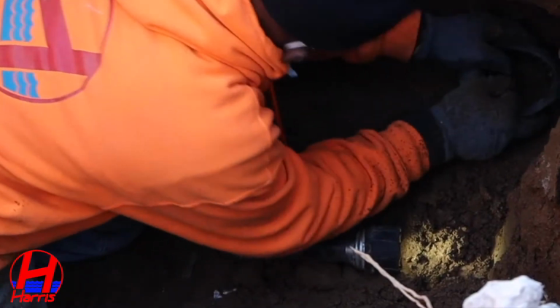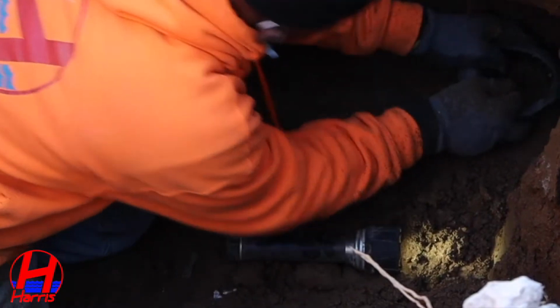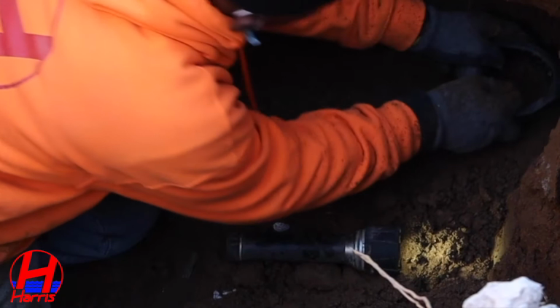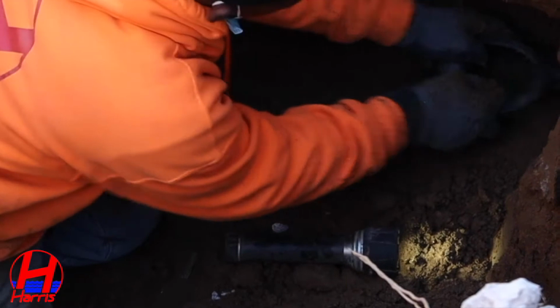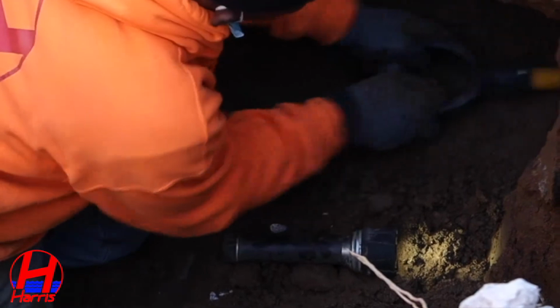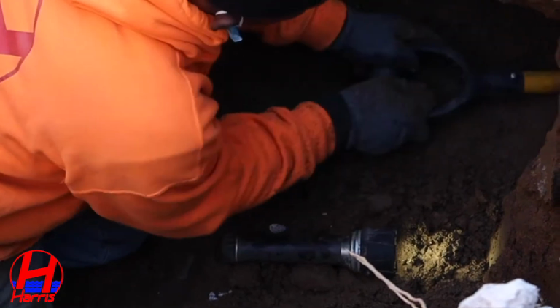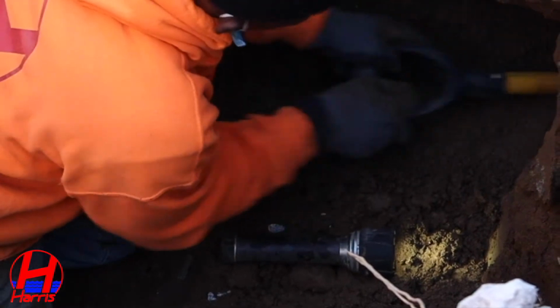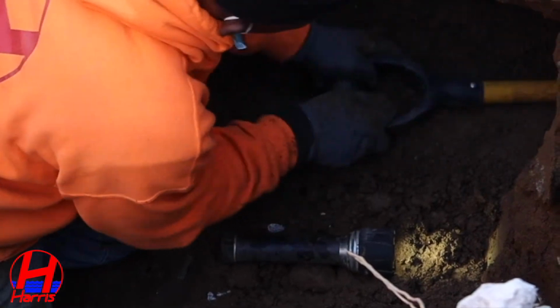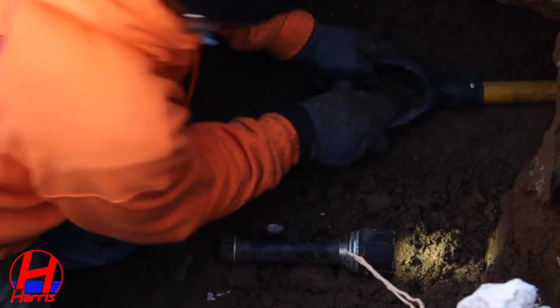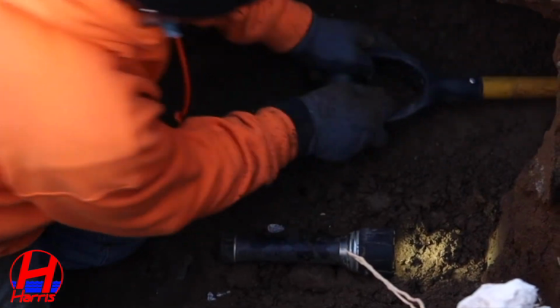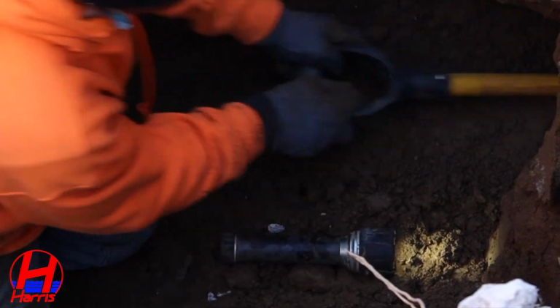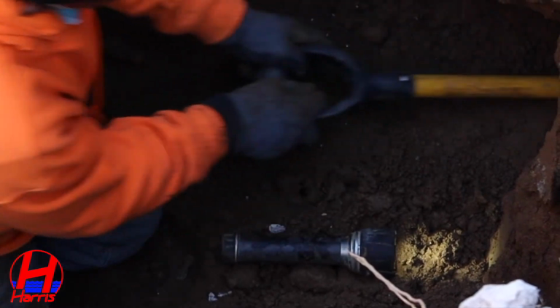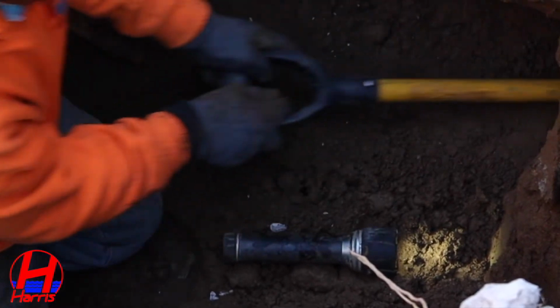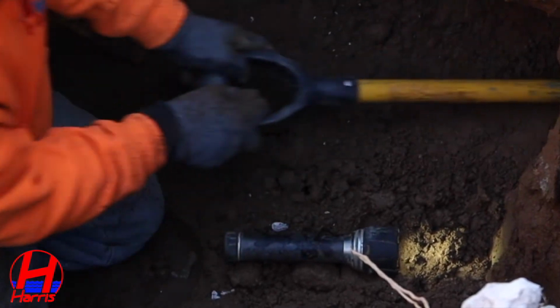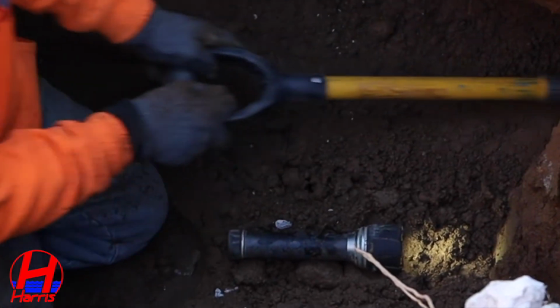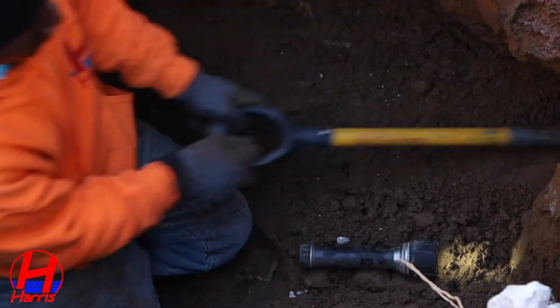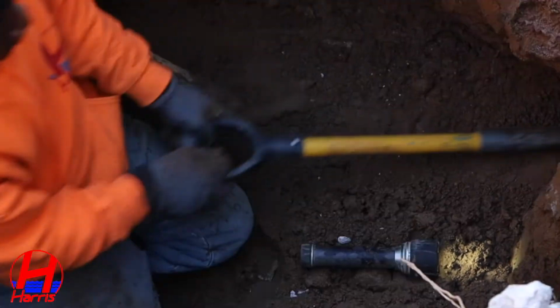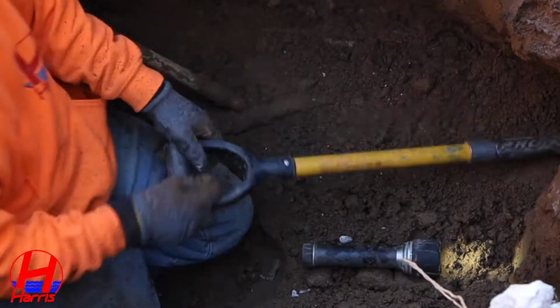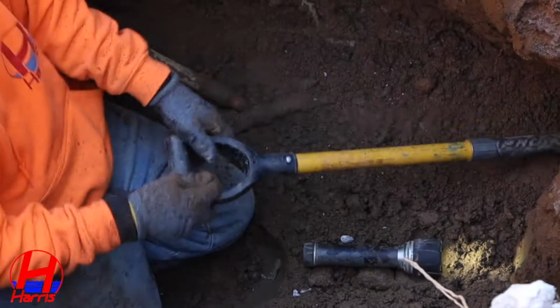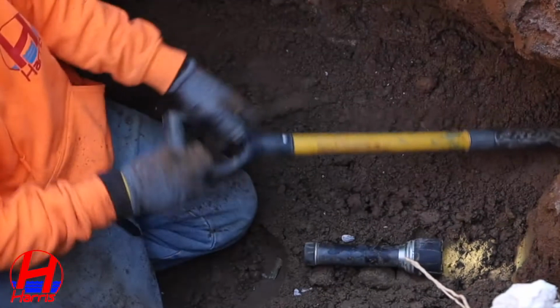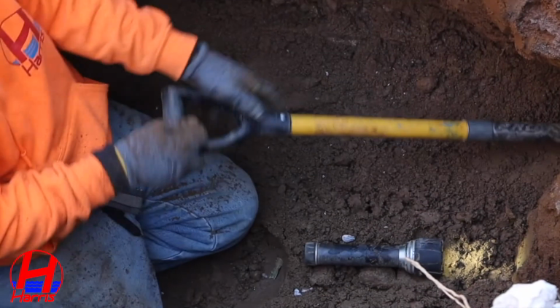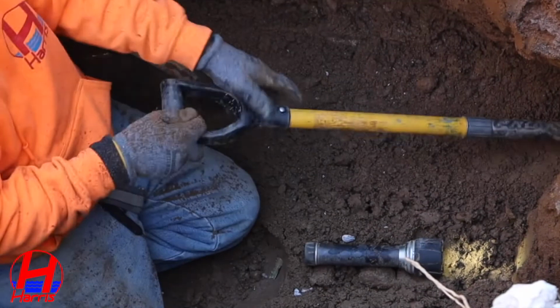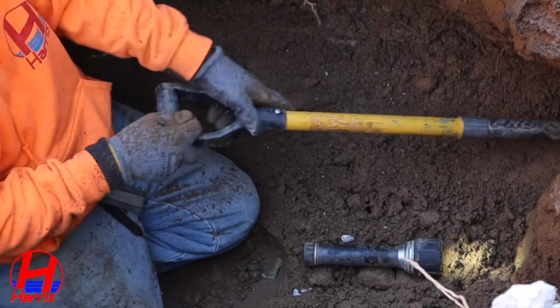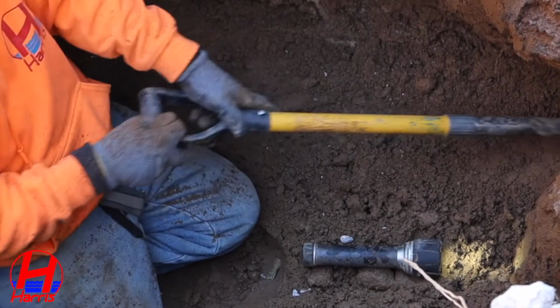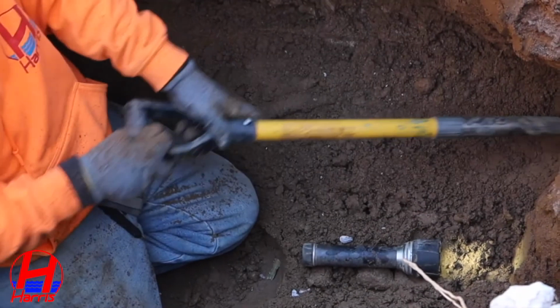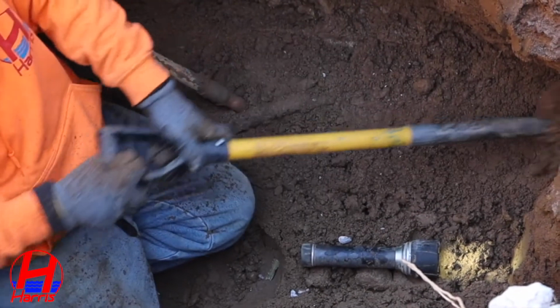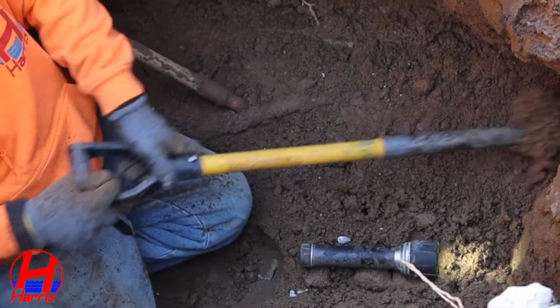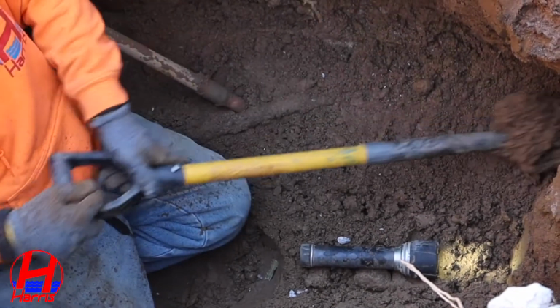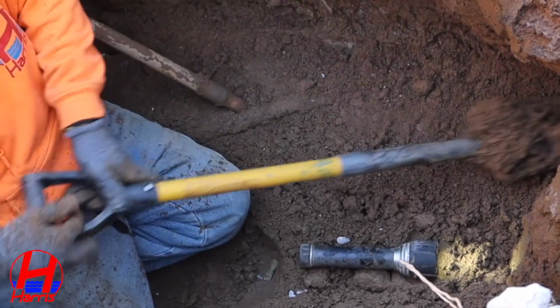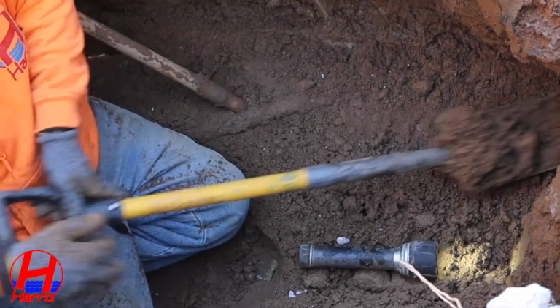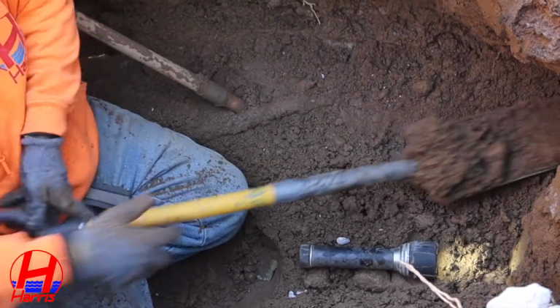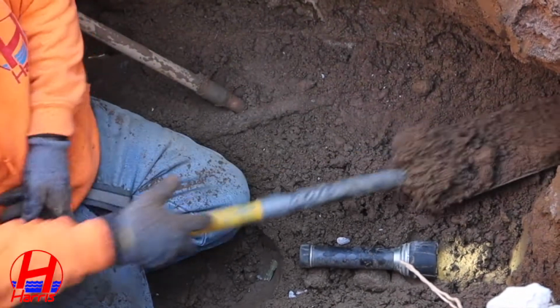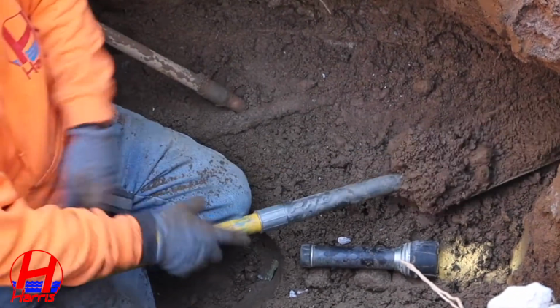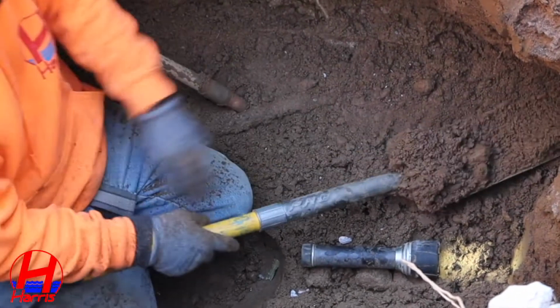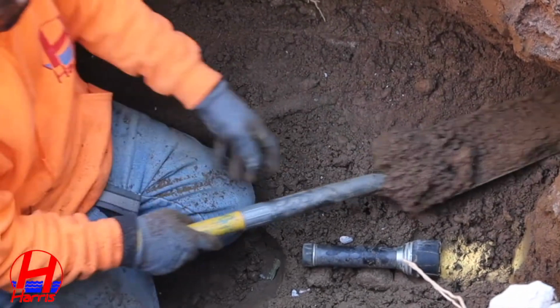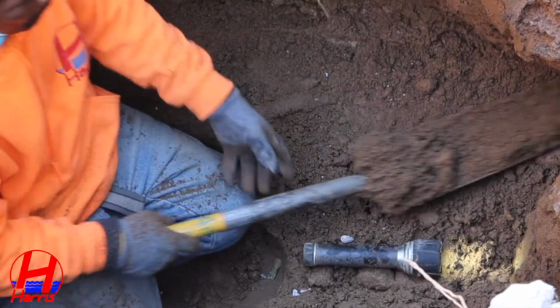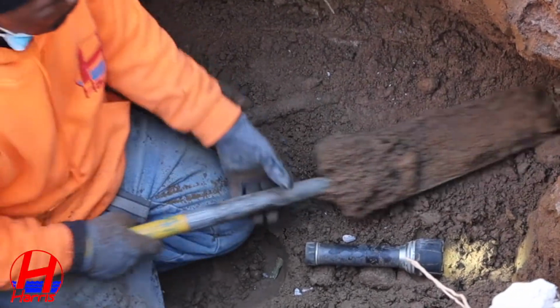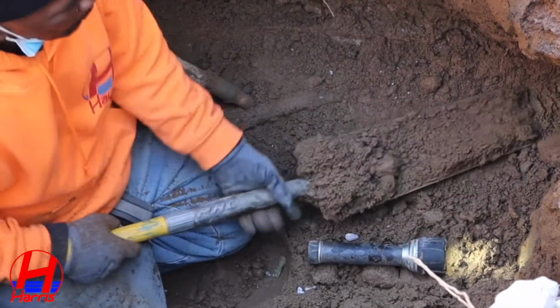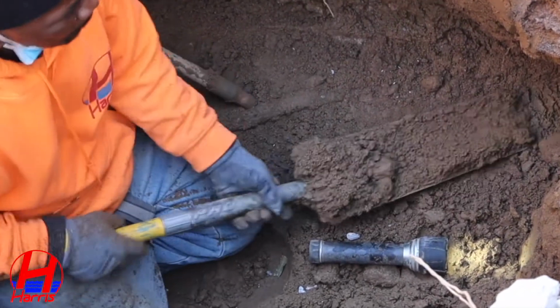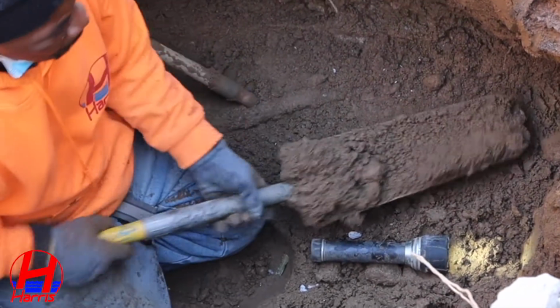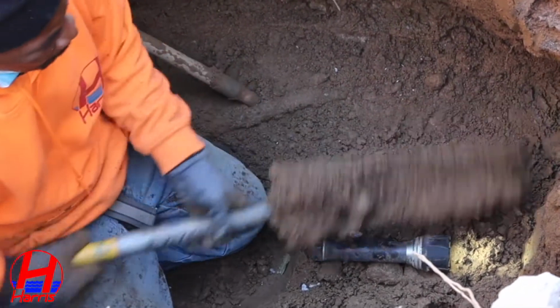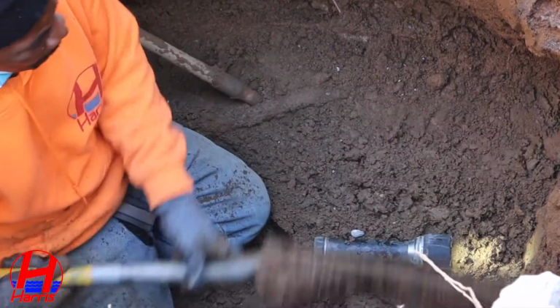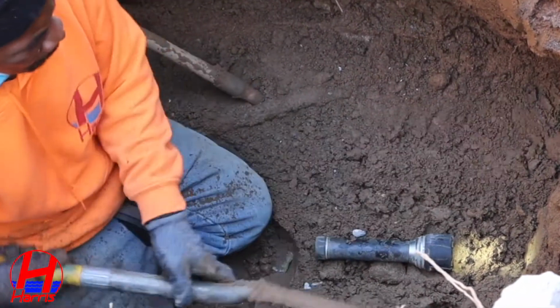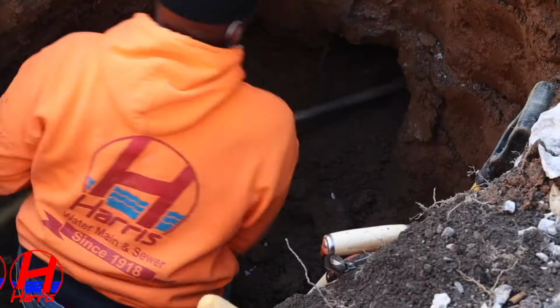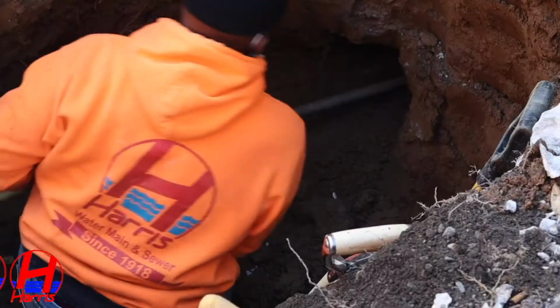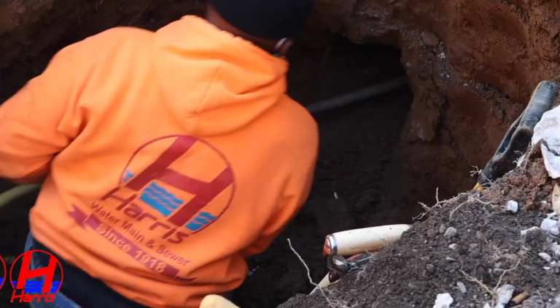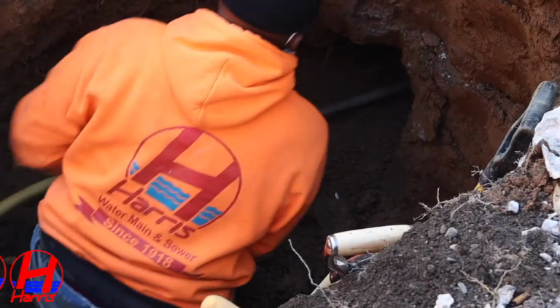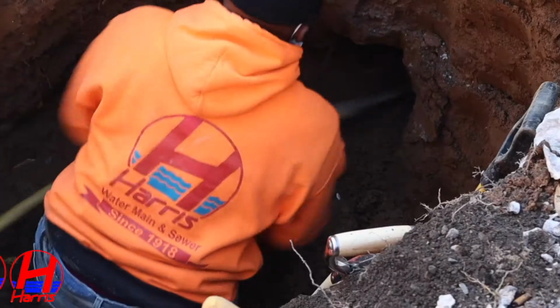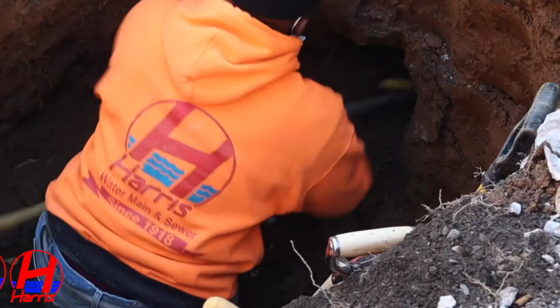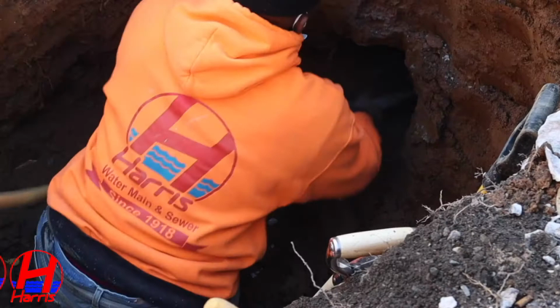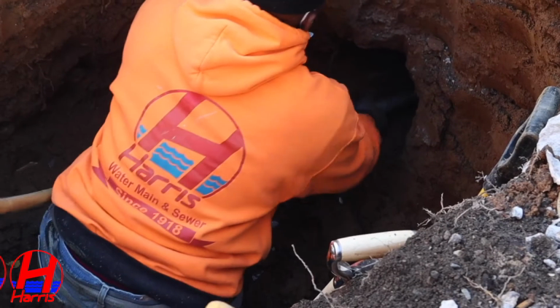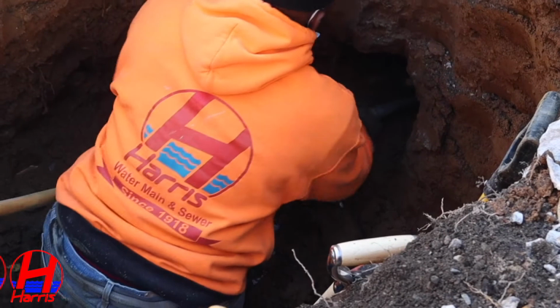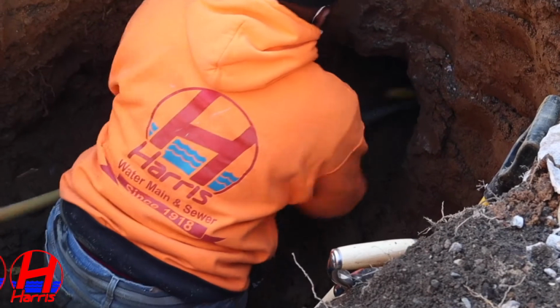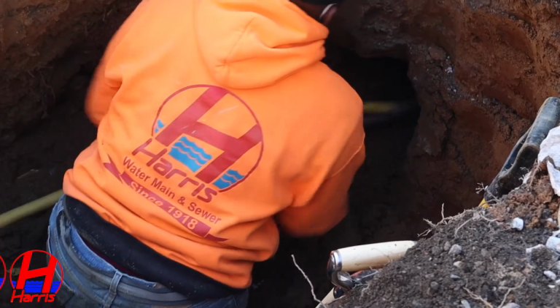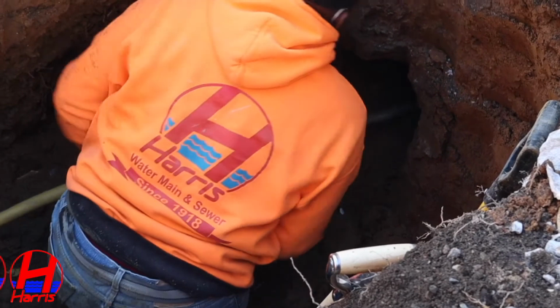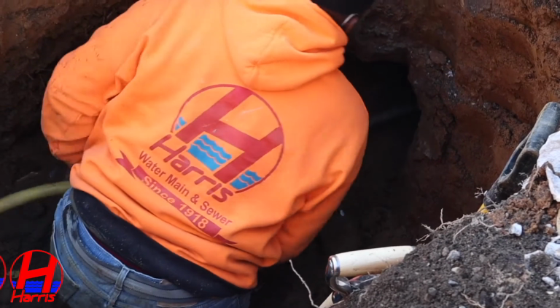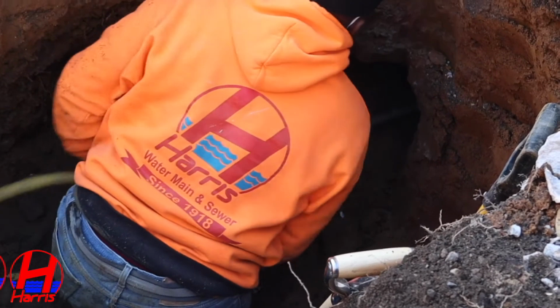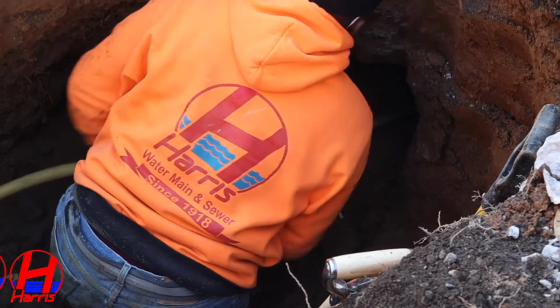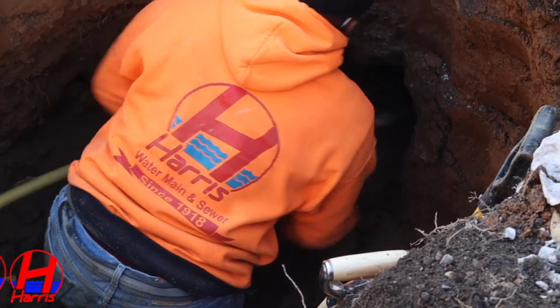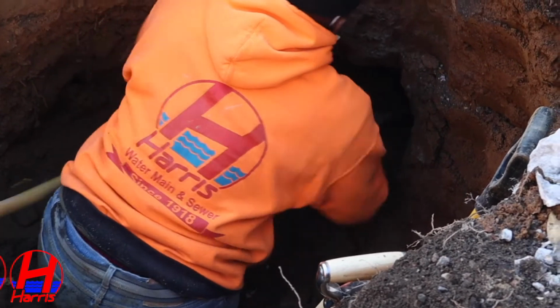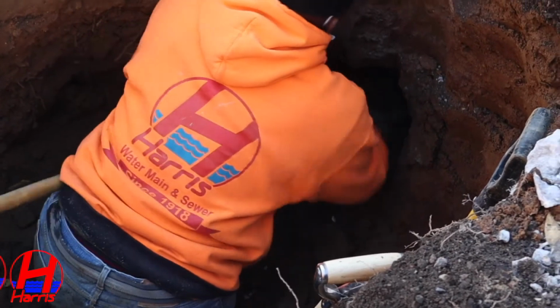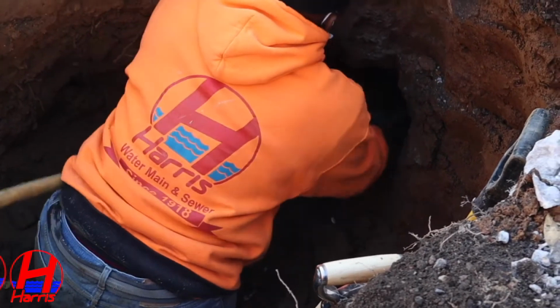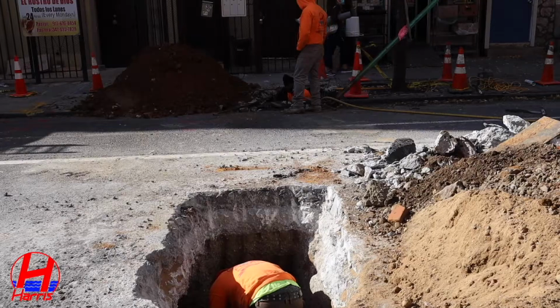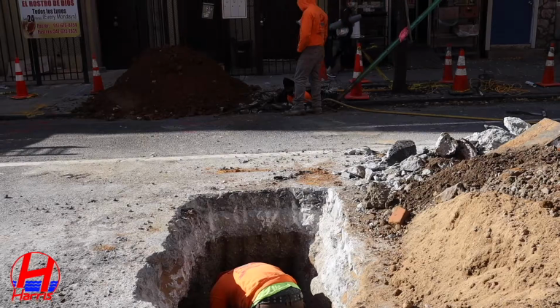Now that all excavations have been completed, we will begin making tunnels with compressed air from one hole to the next.